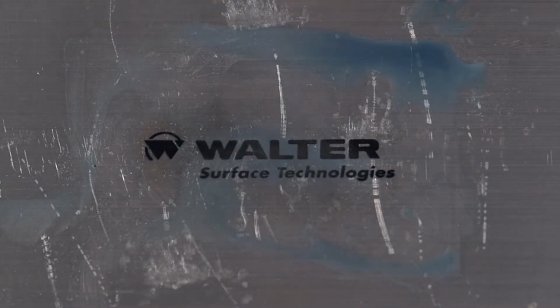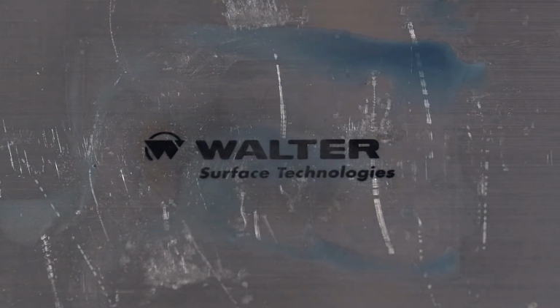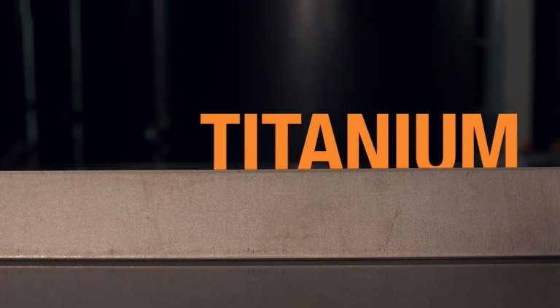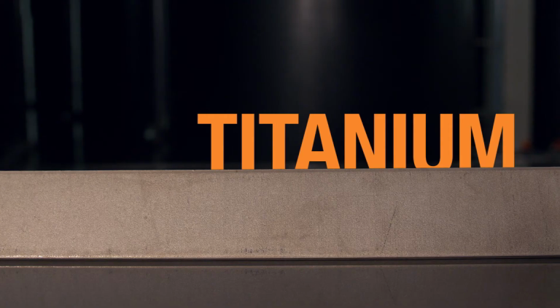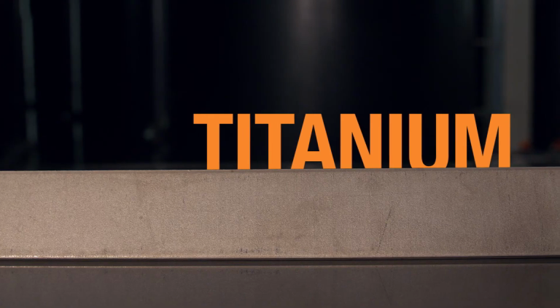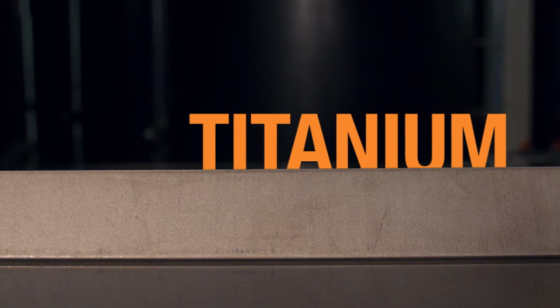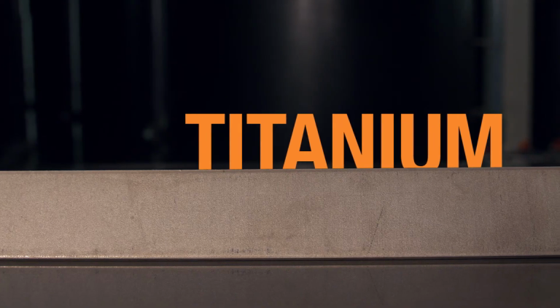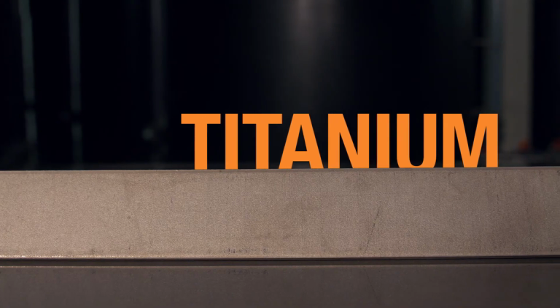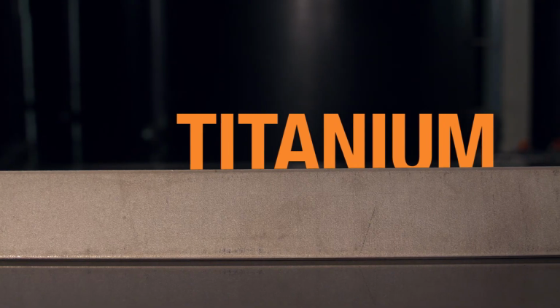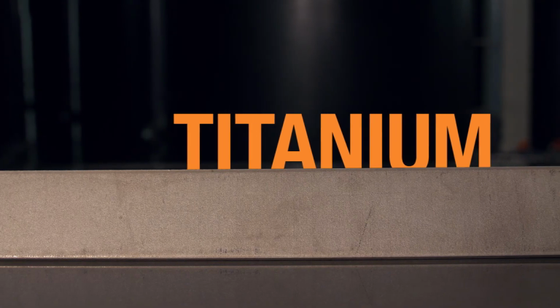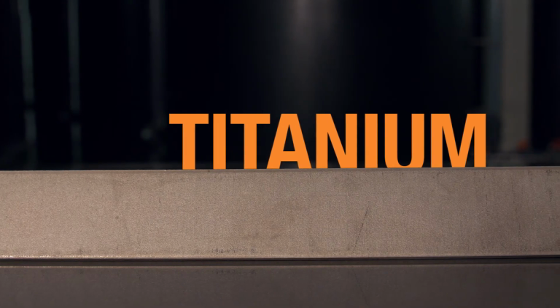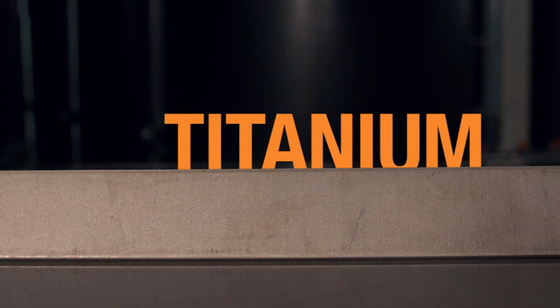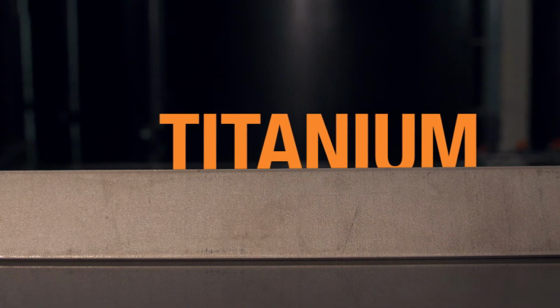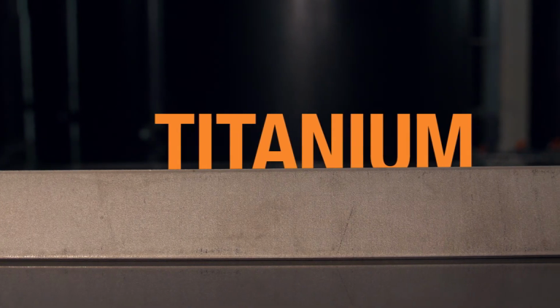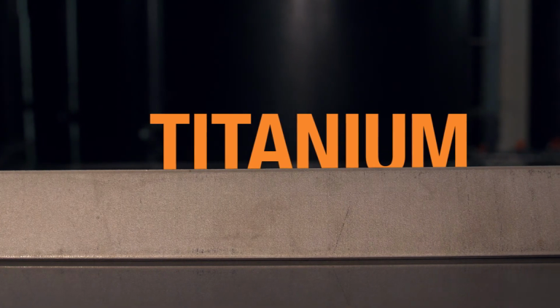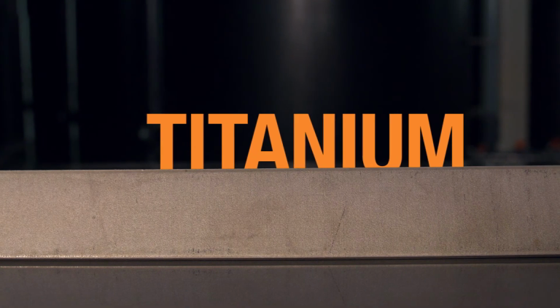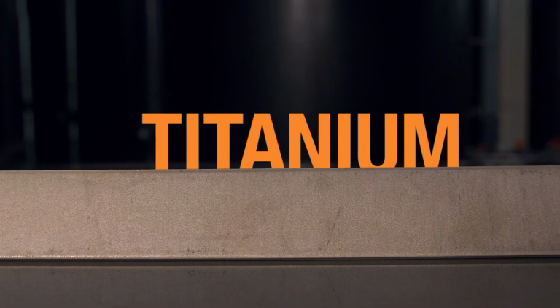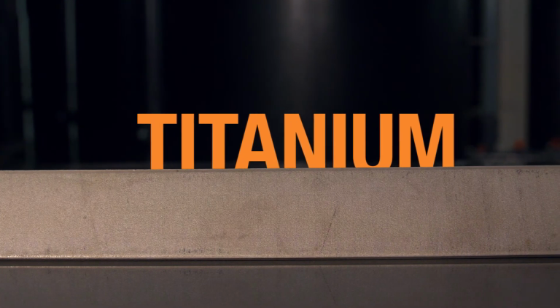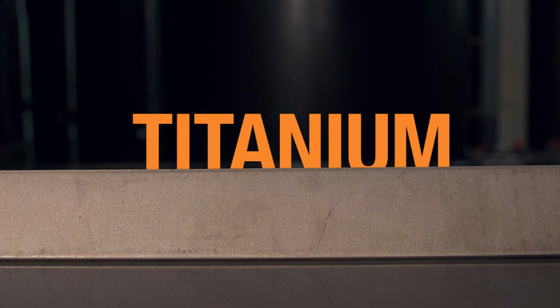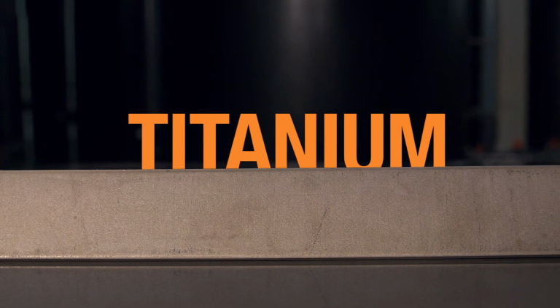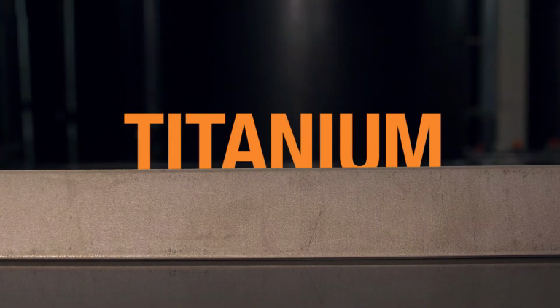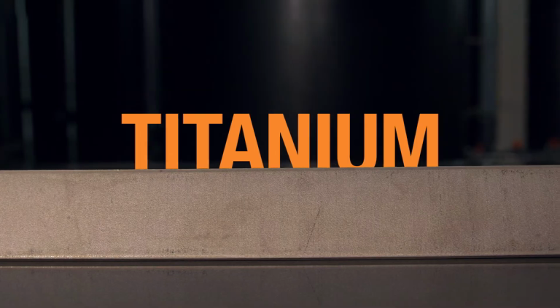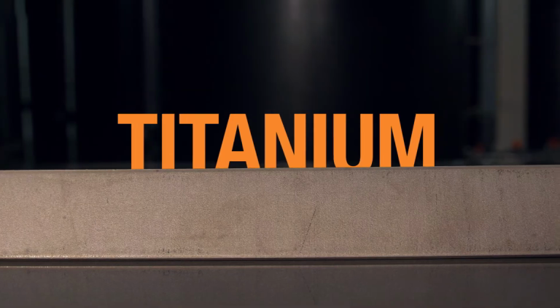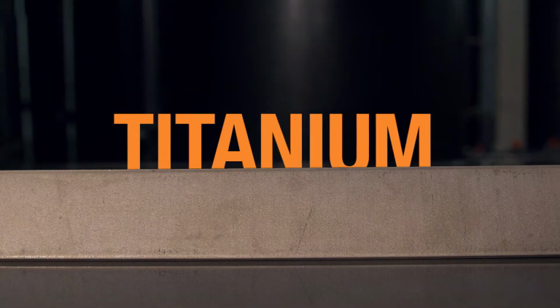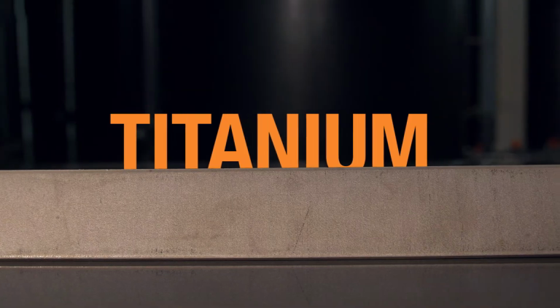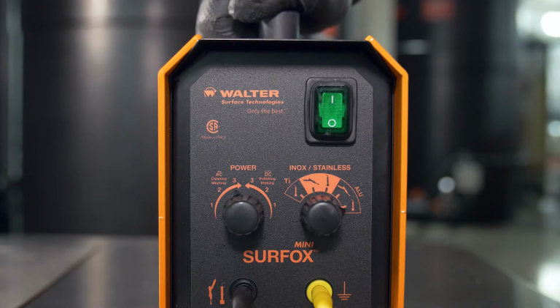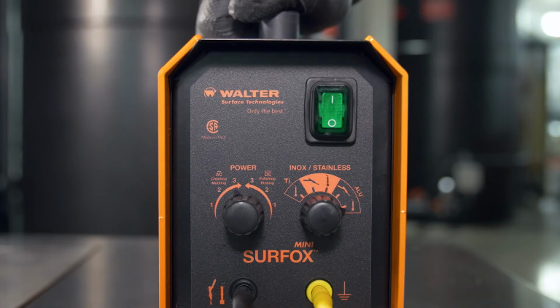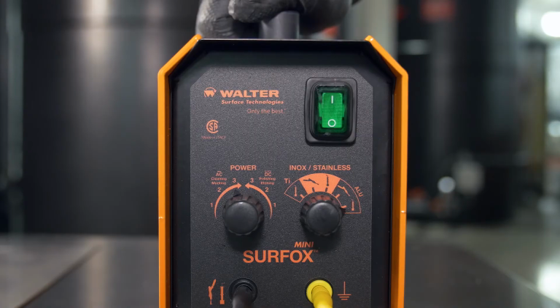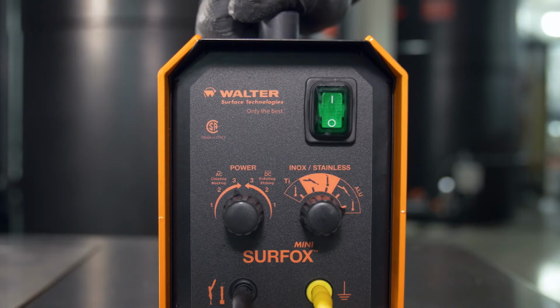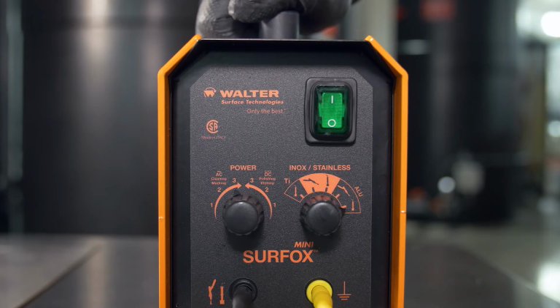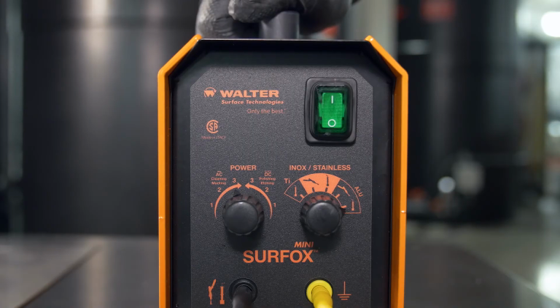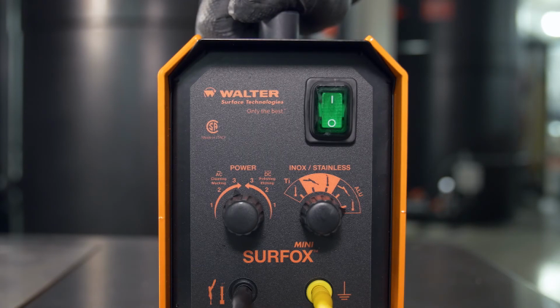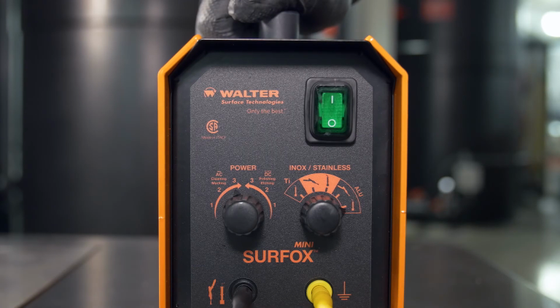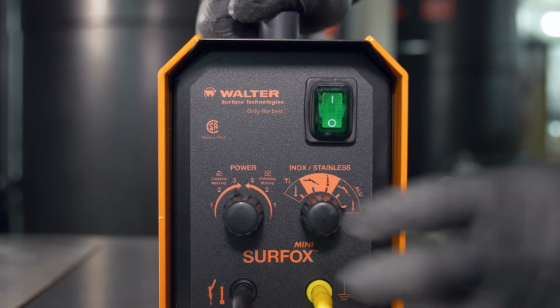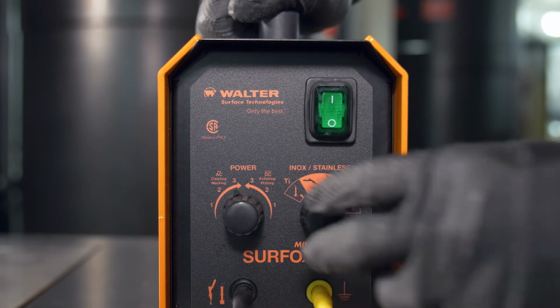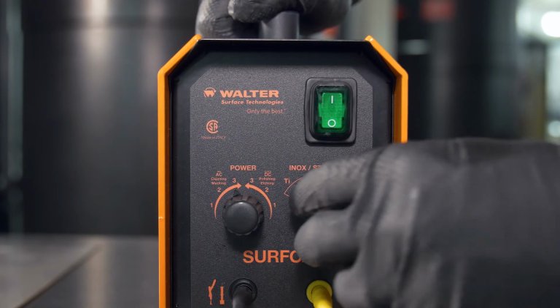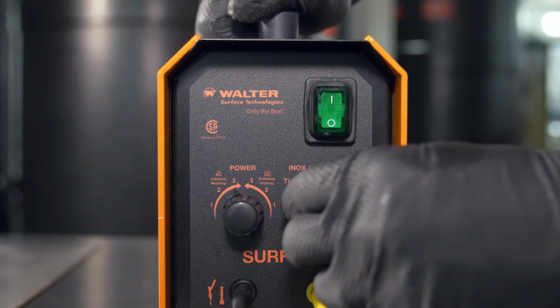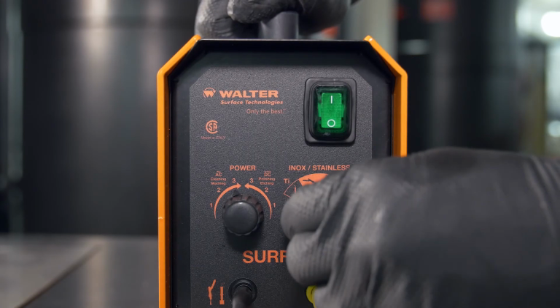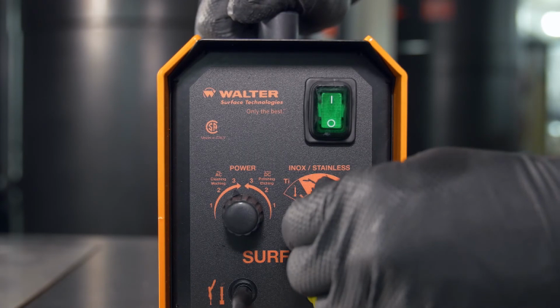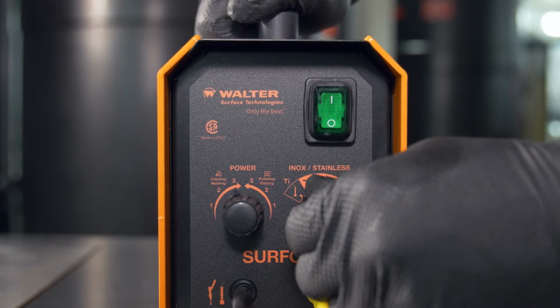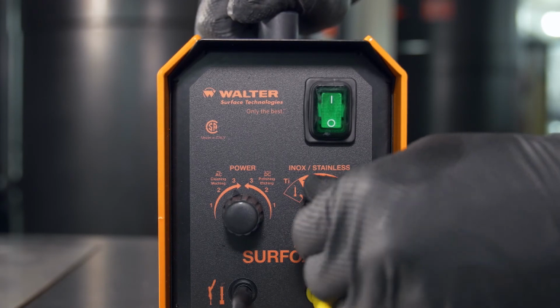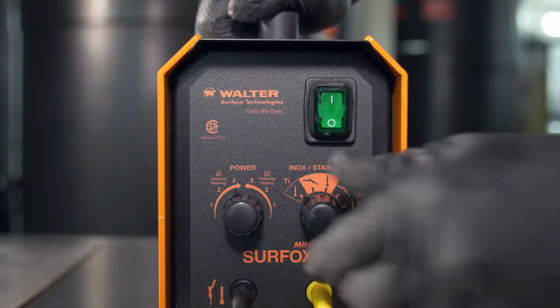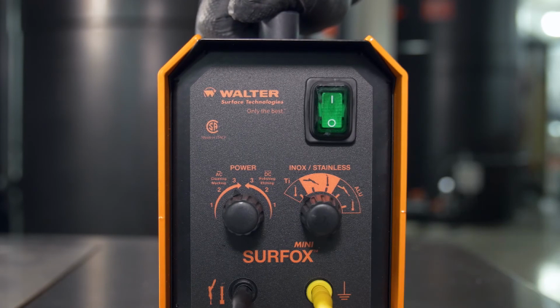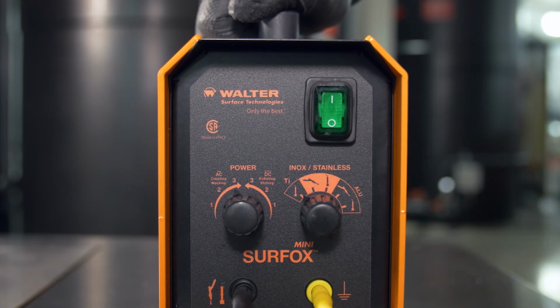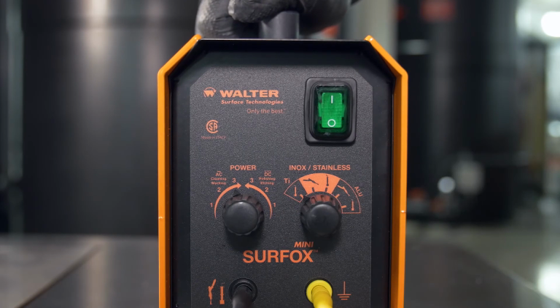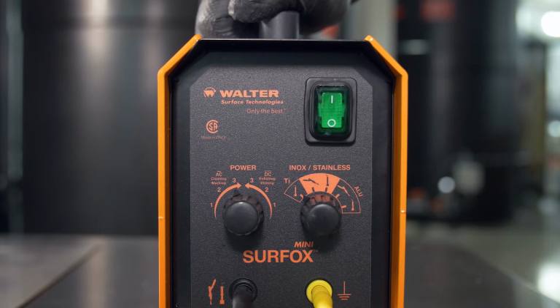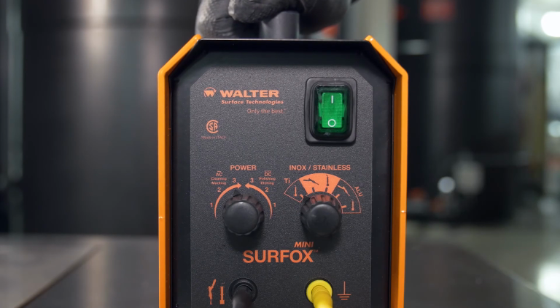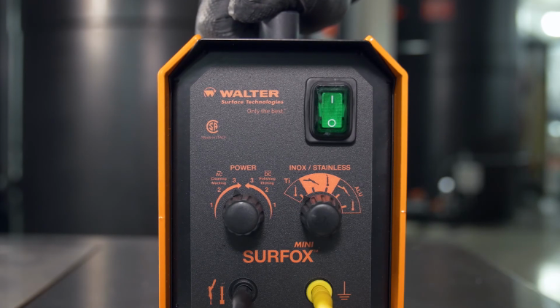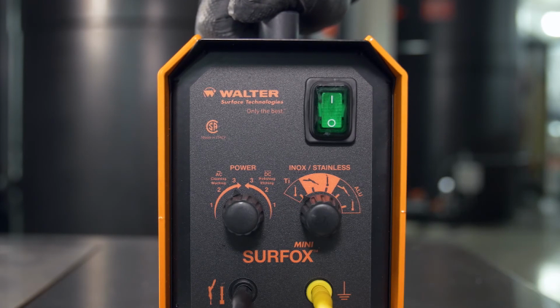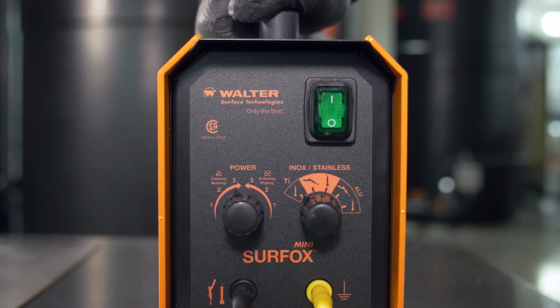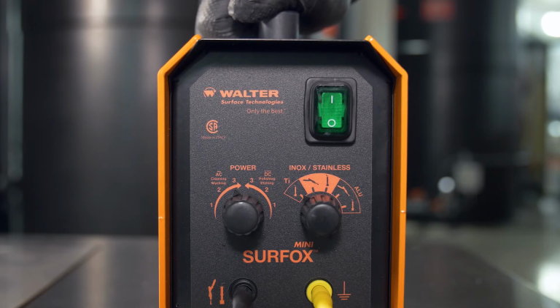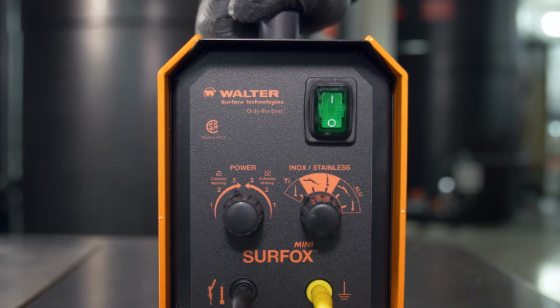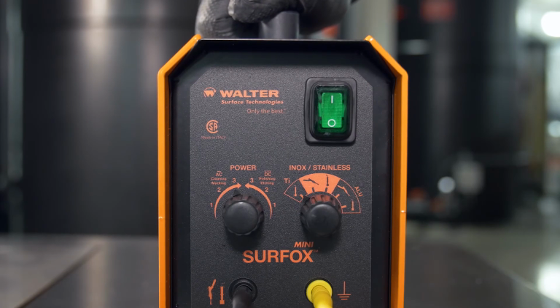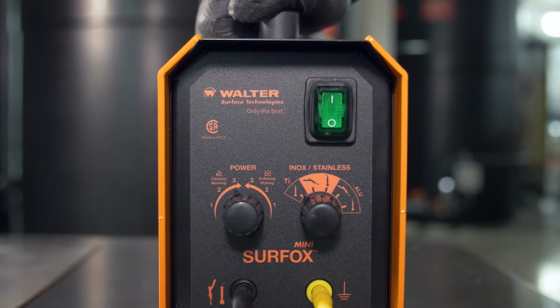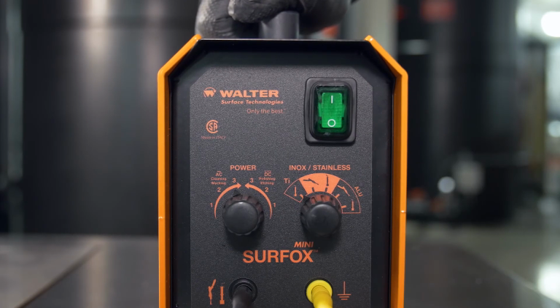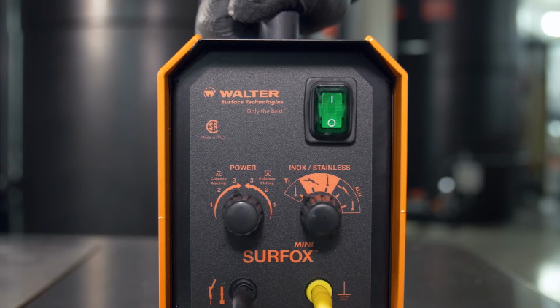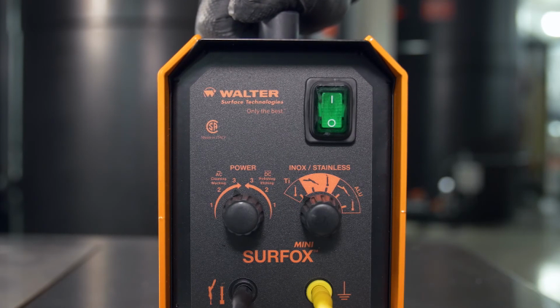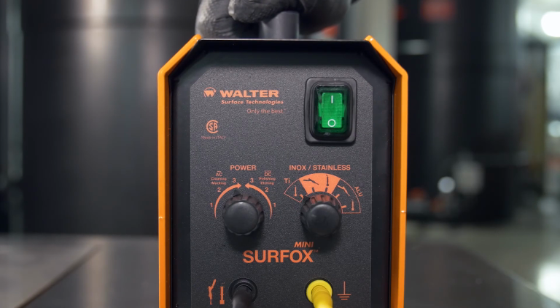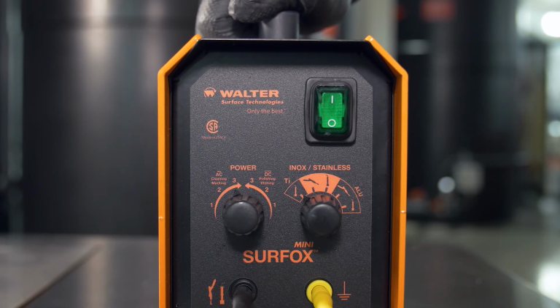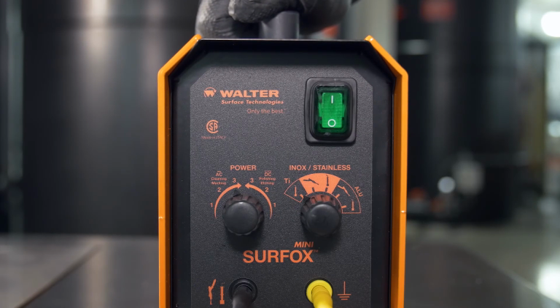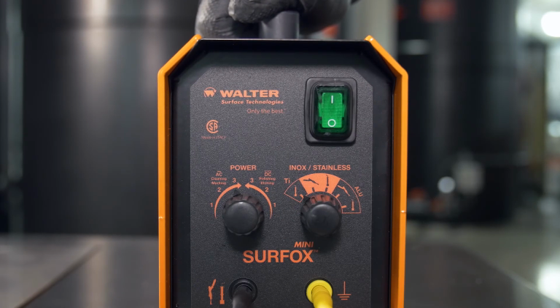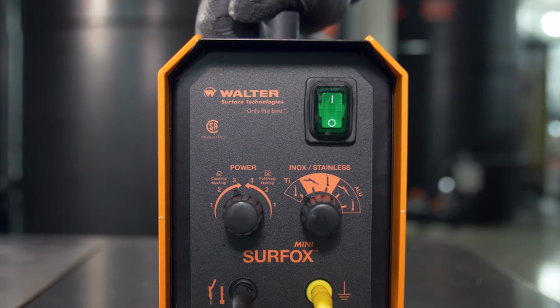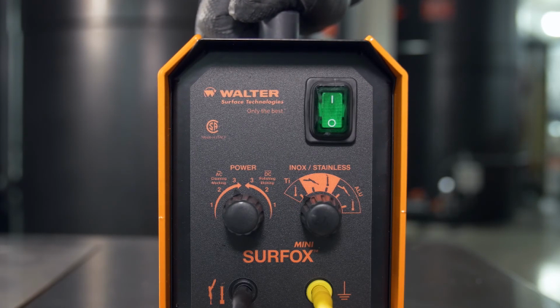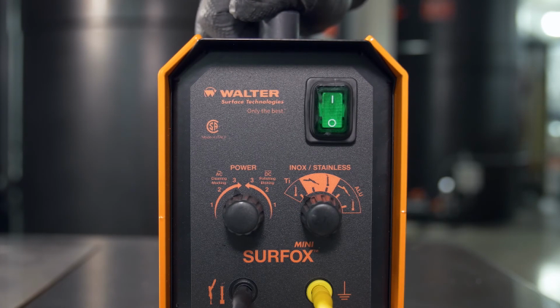Now on titanium surfaces. For electrochemical marking, select the marking wand setting in AC mode.